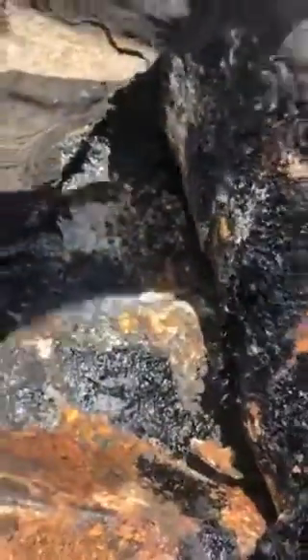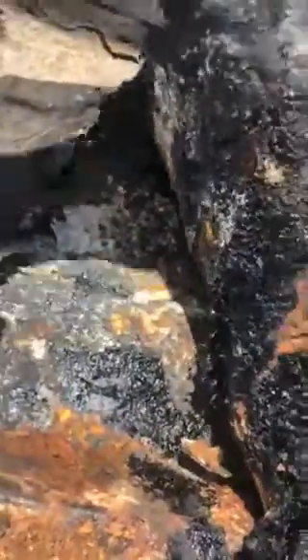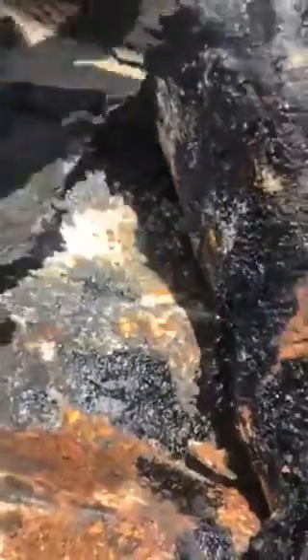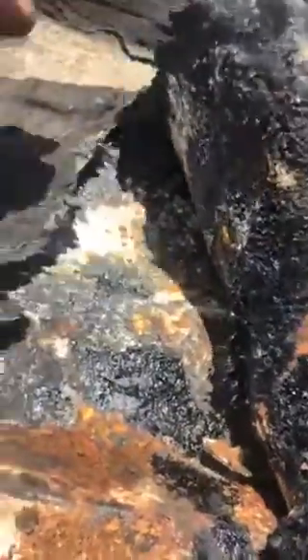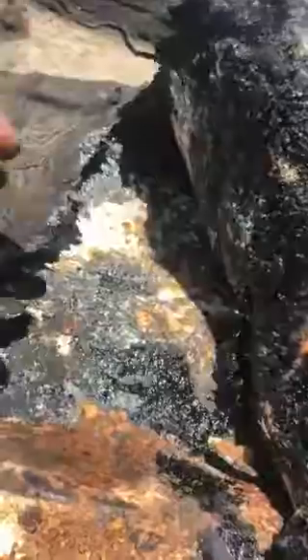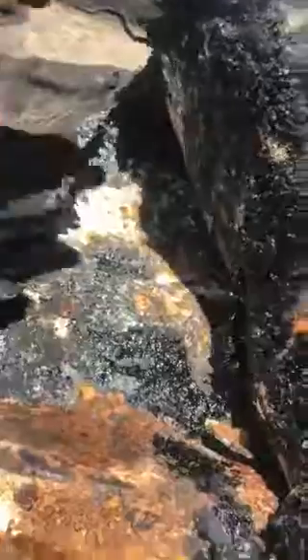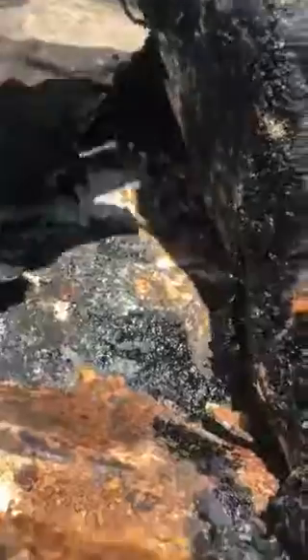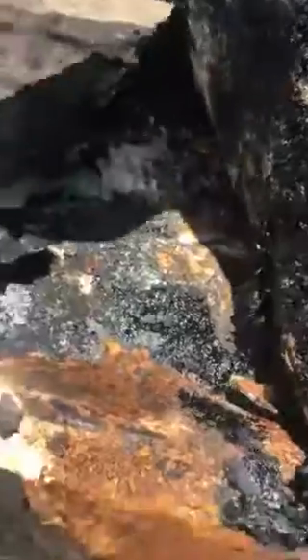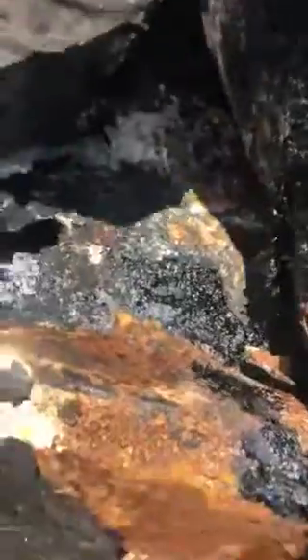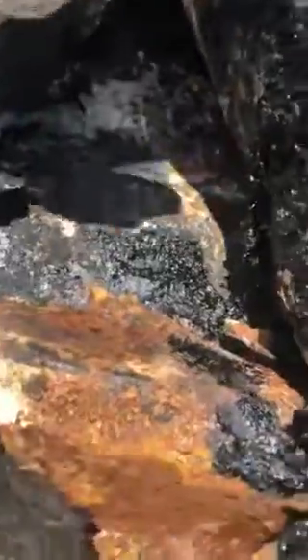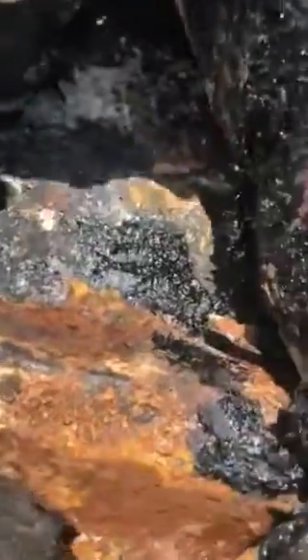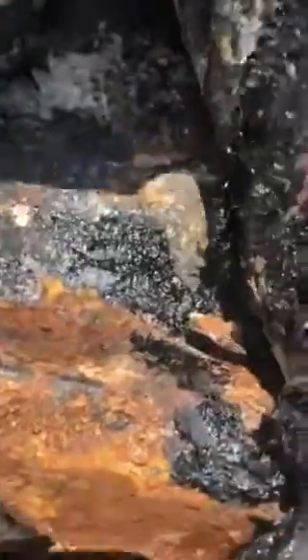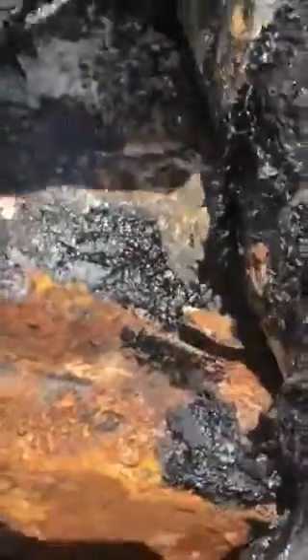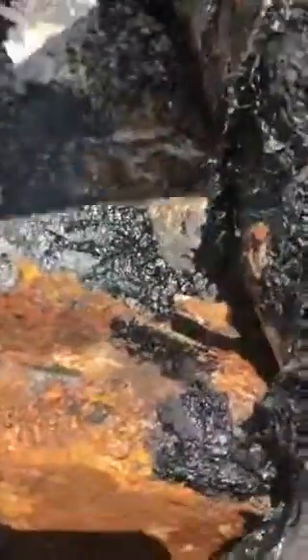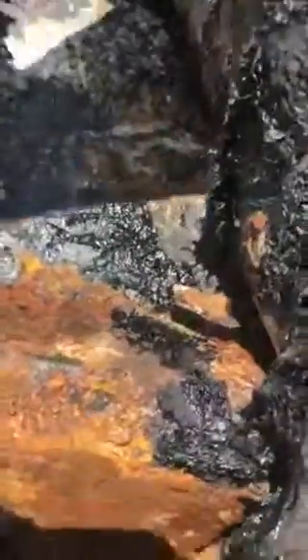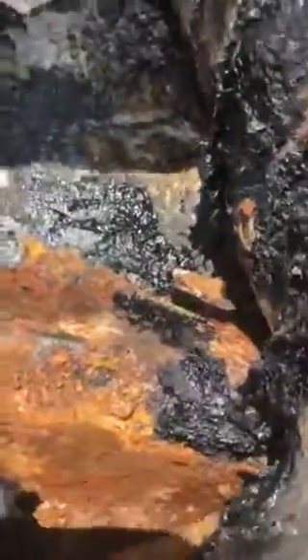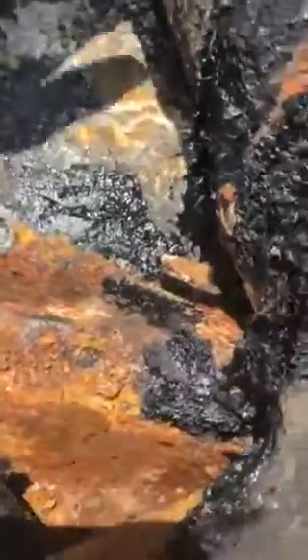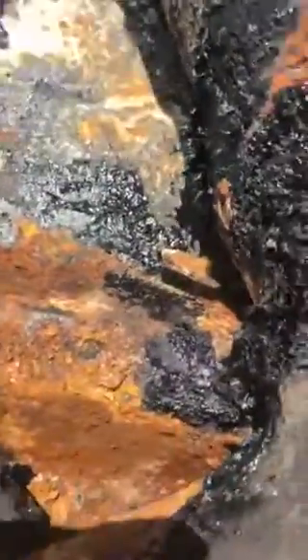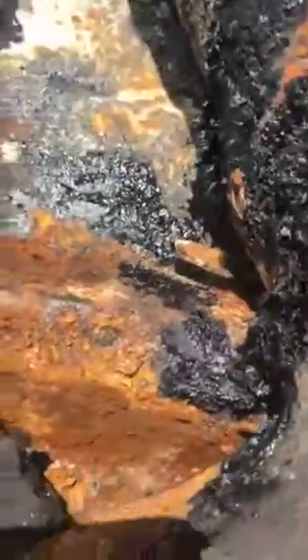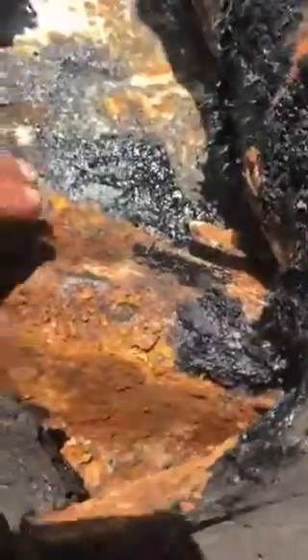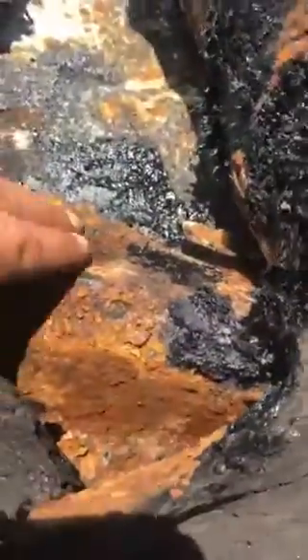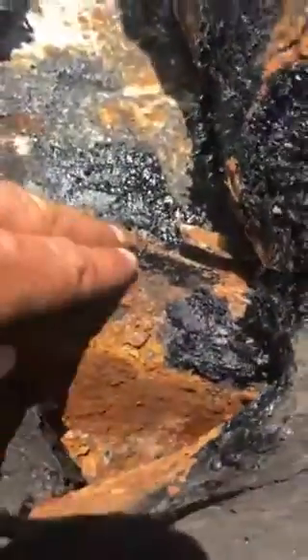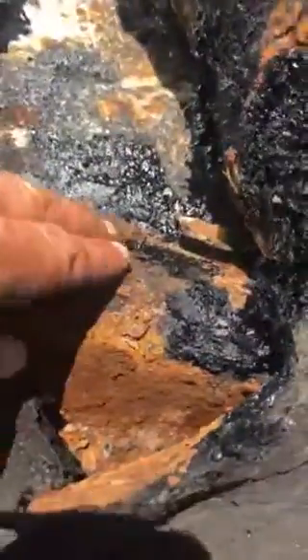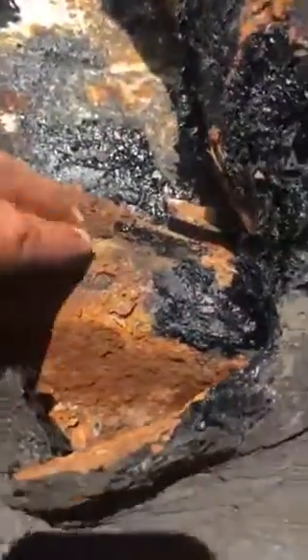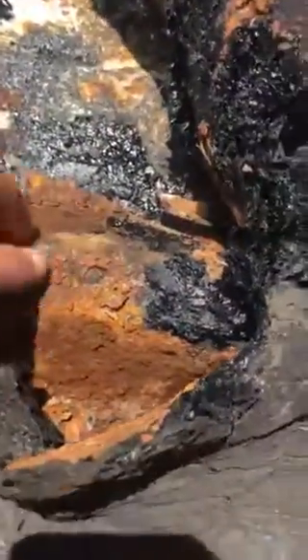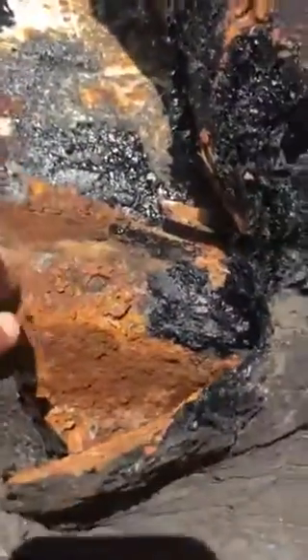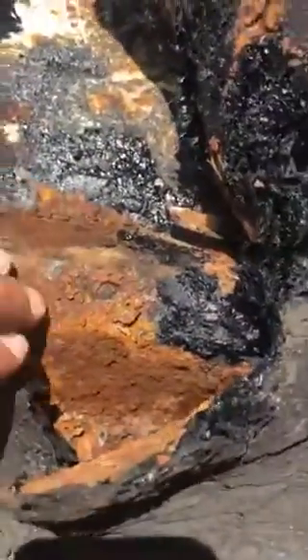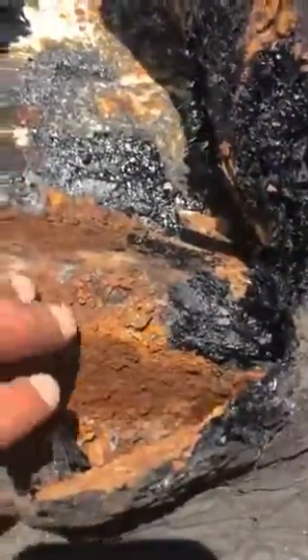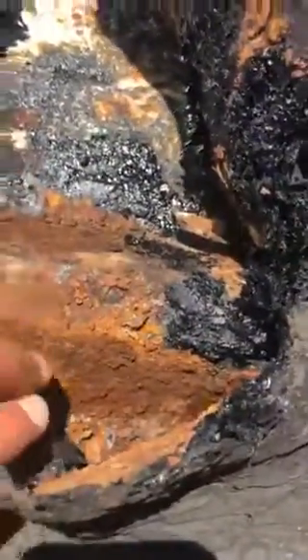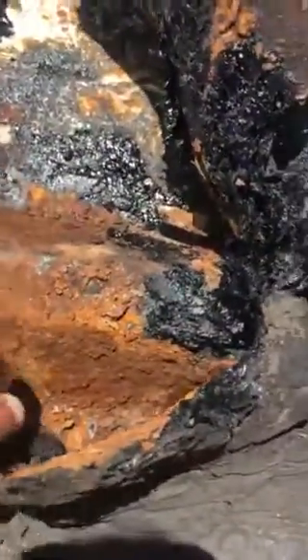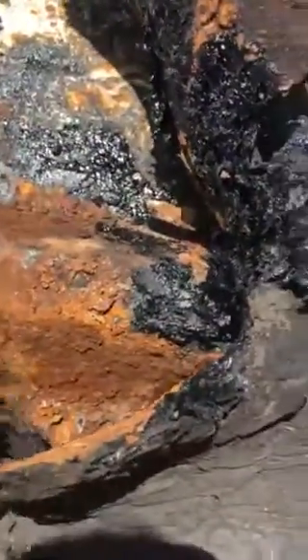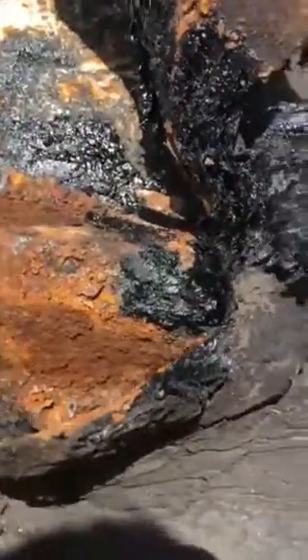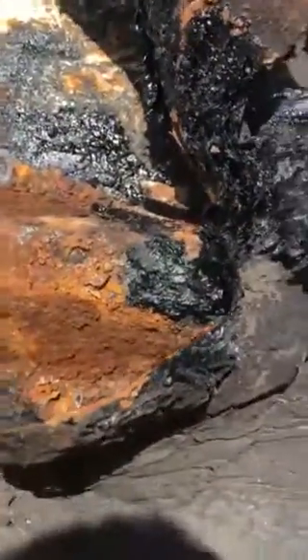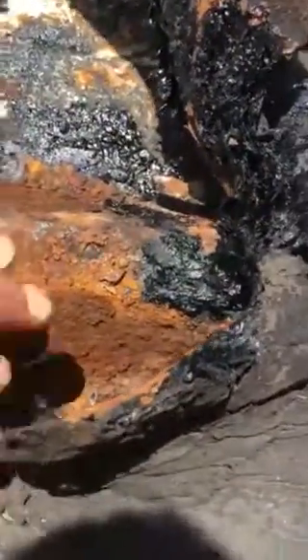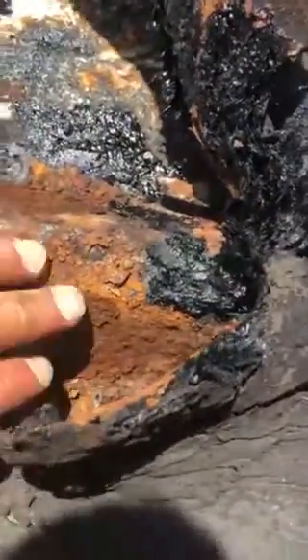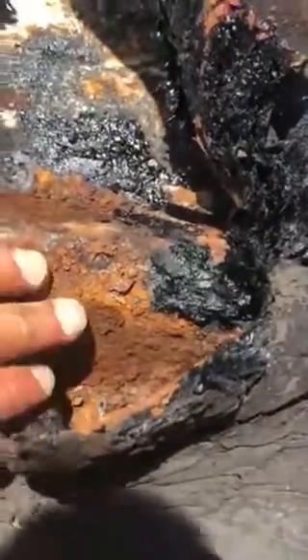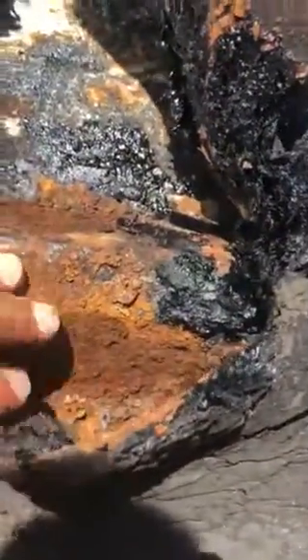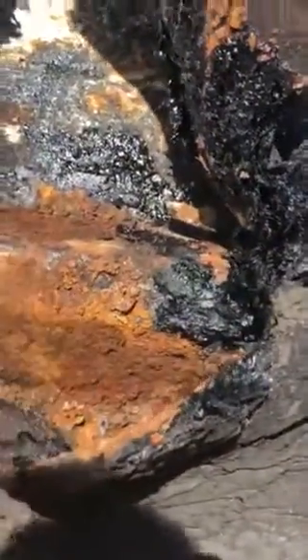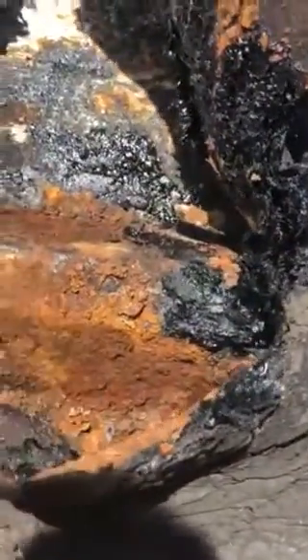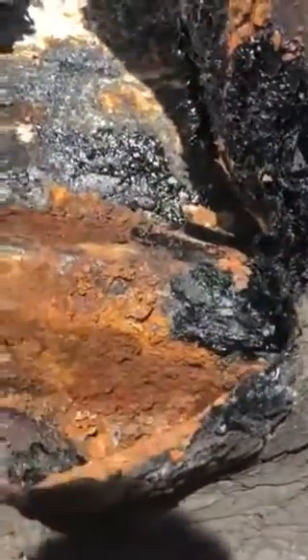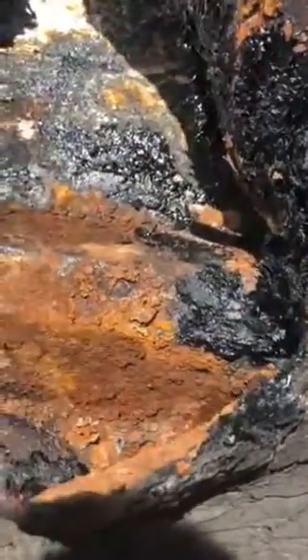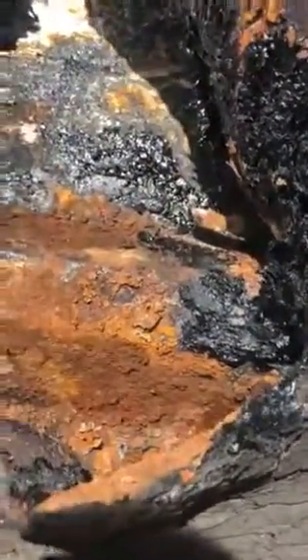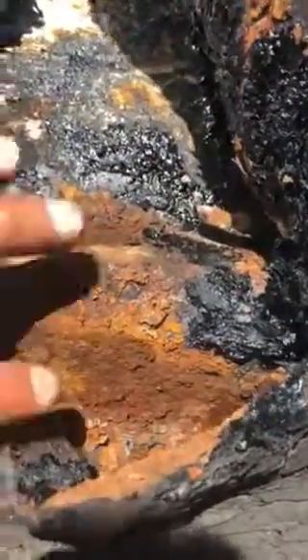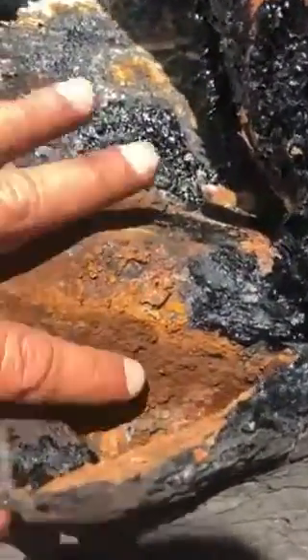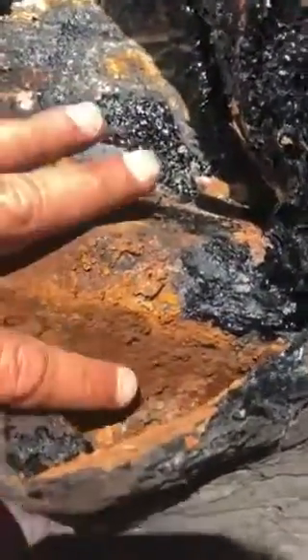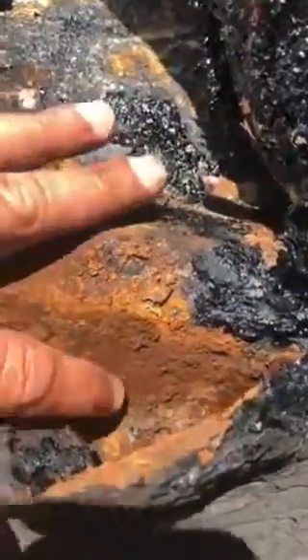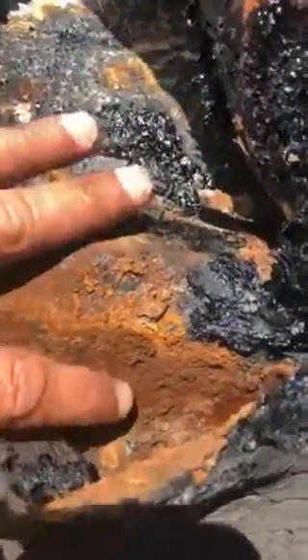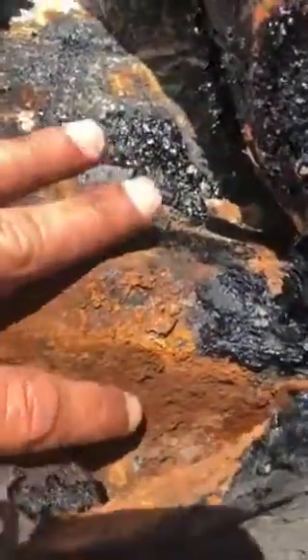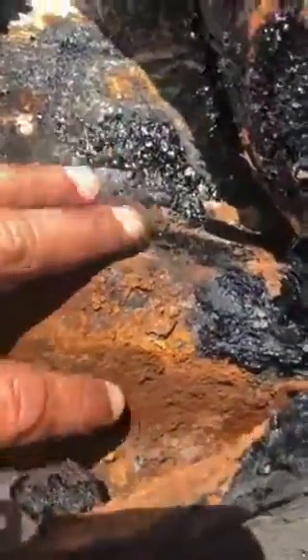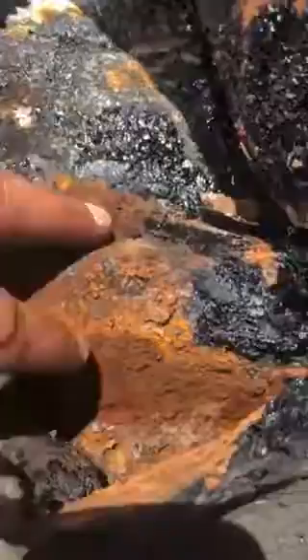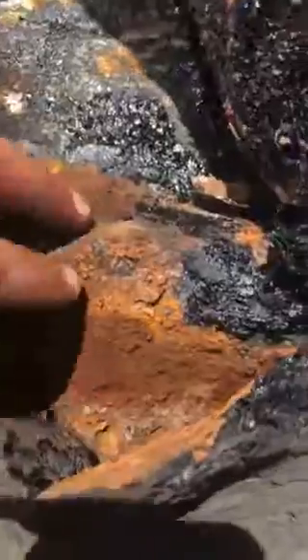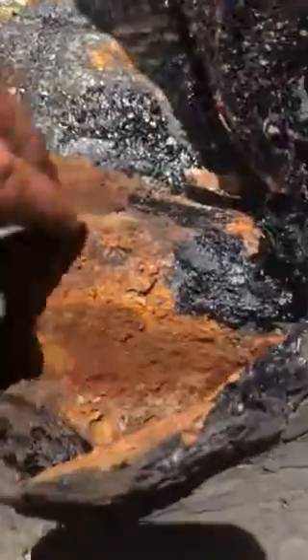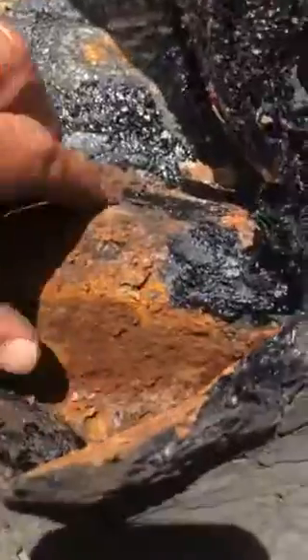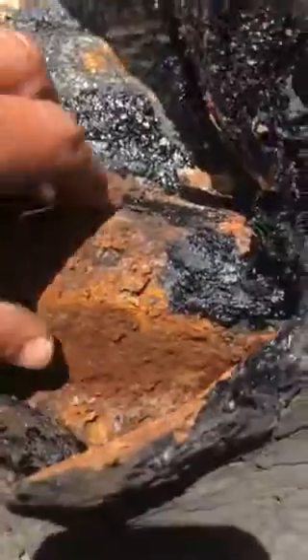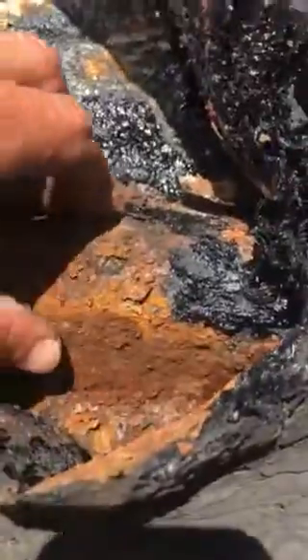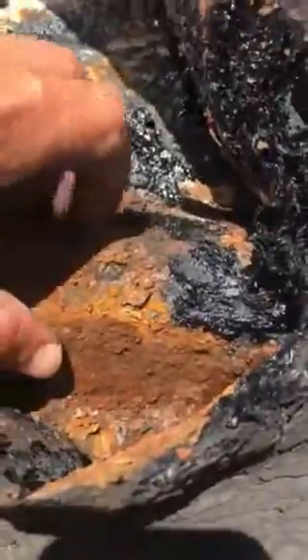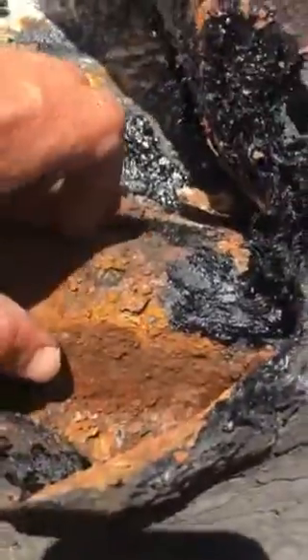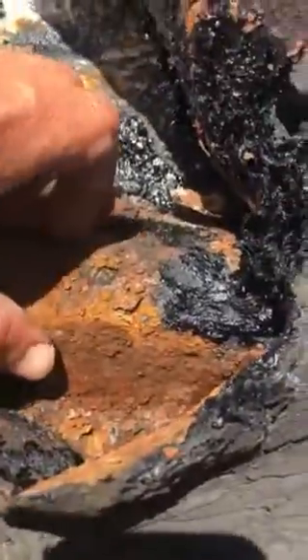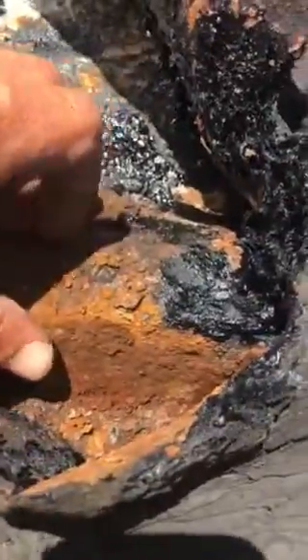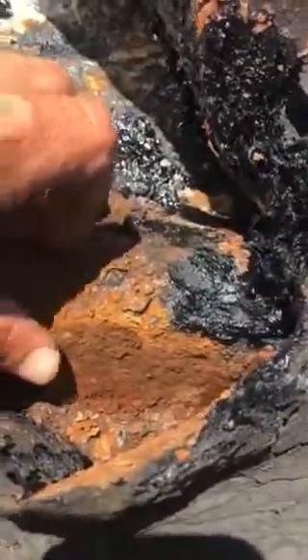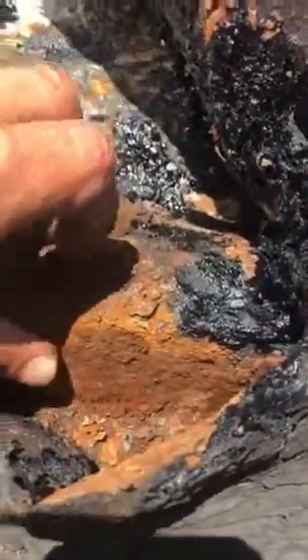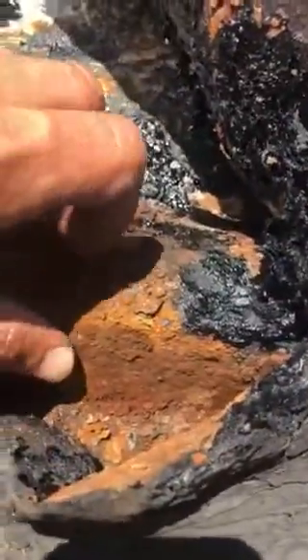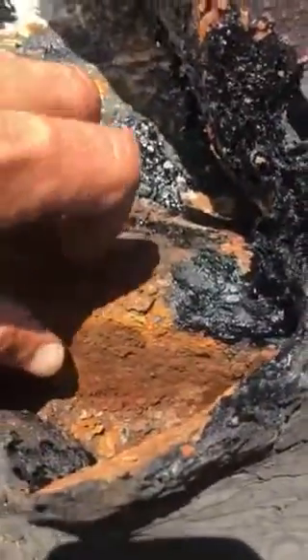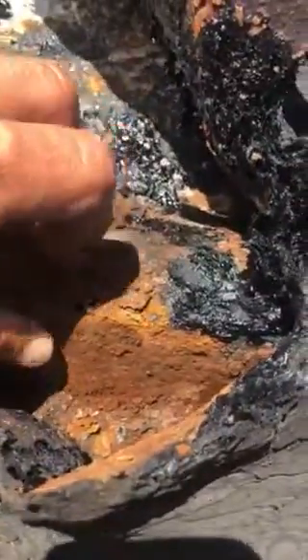Underneath the tar it's soft — it's not adhered. Basically, moisture is collecting and the roof is rusted through.